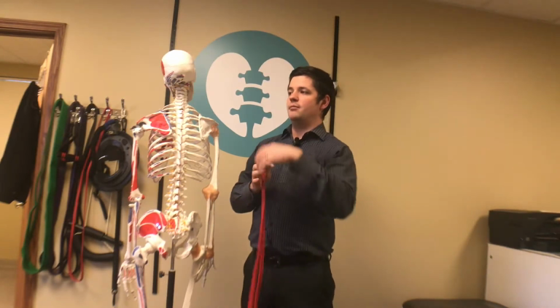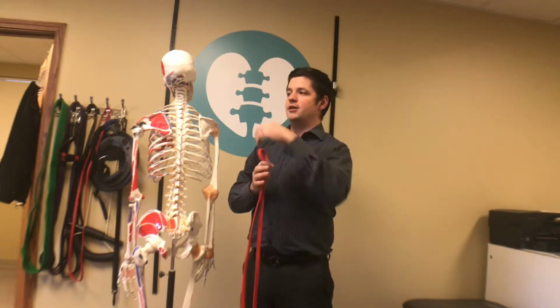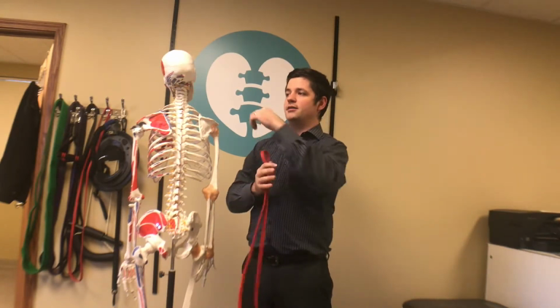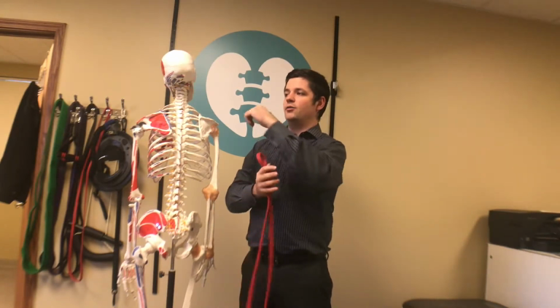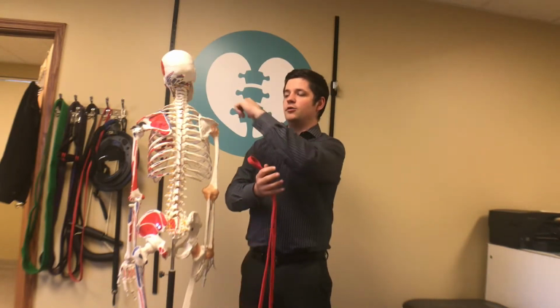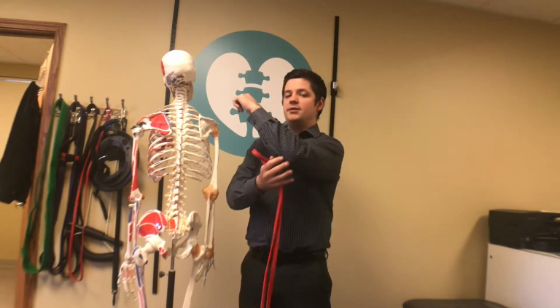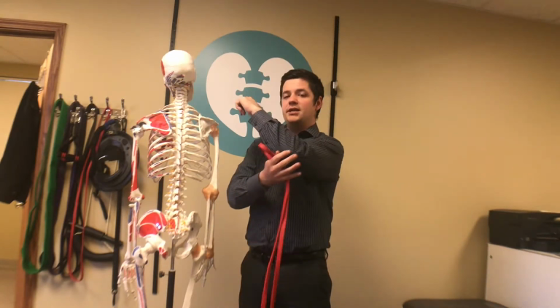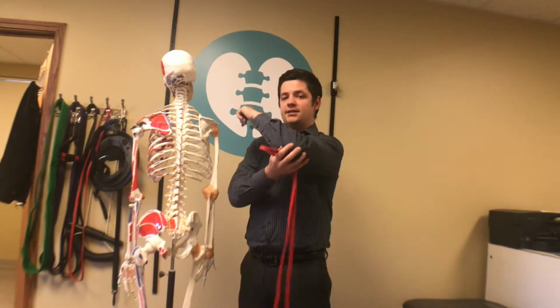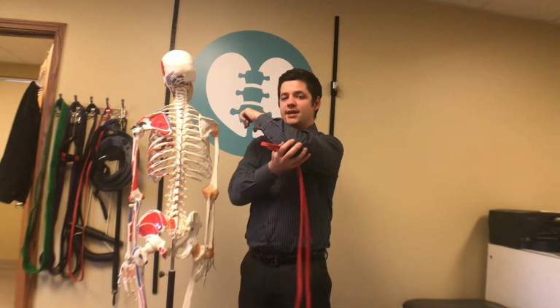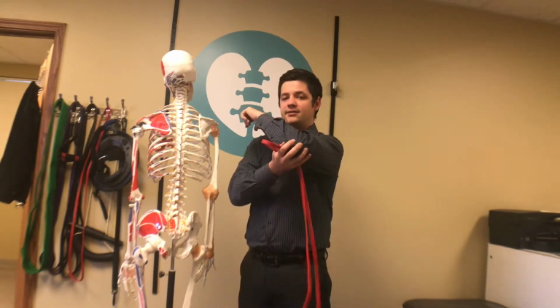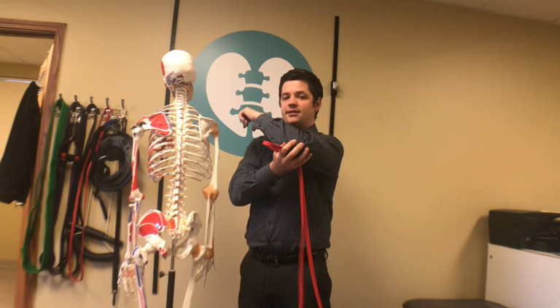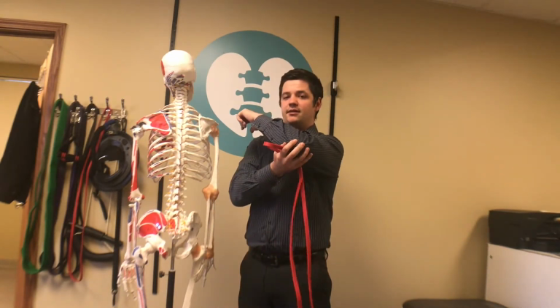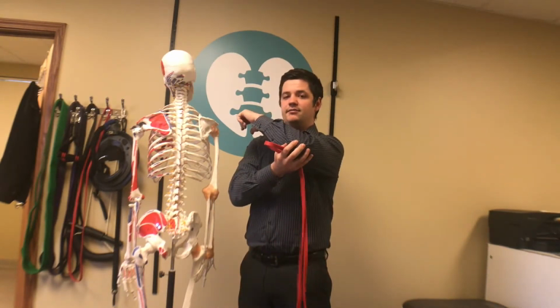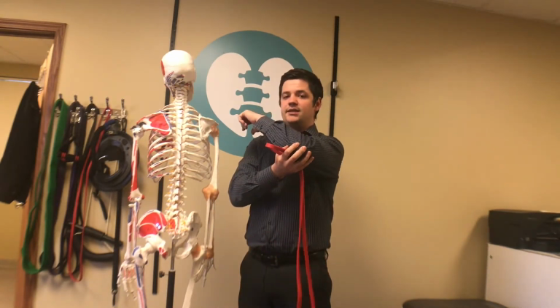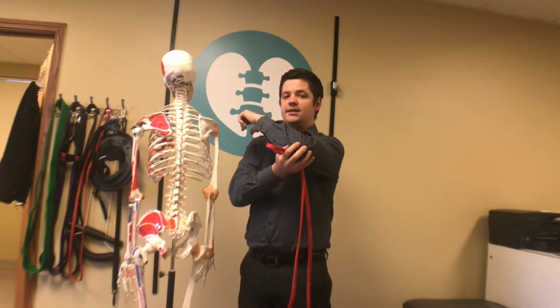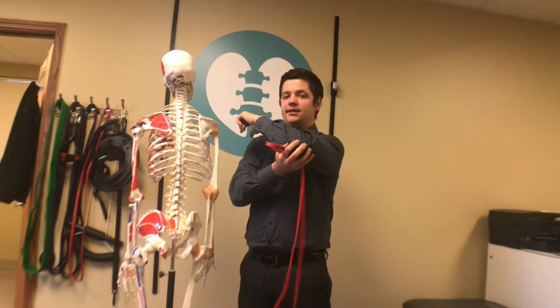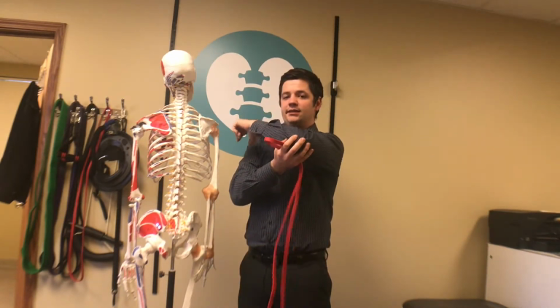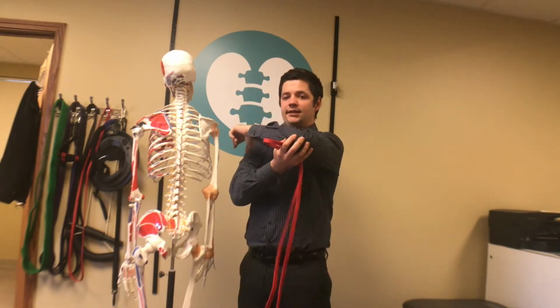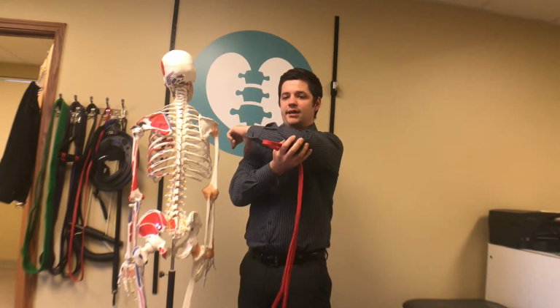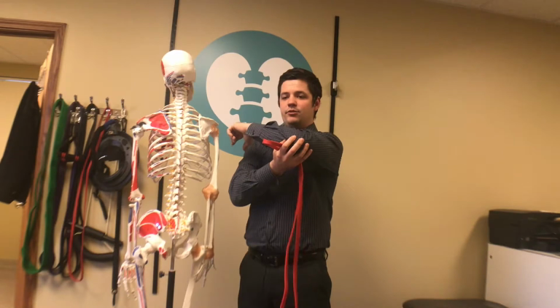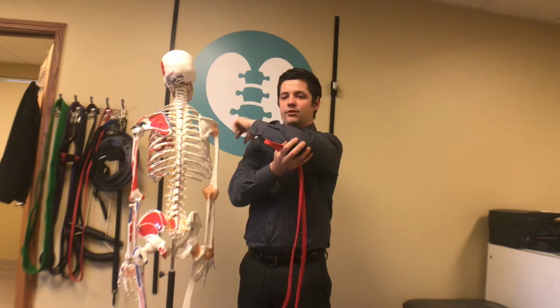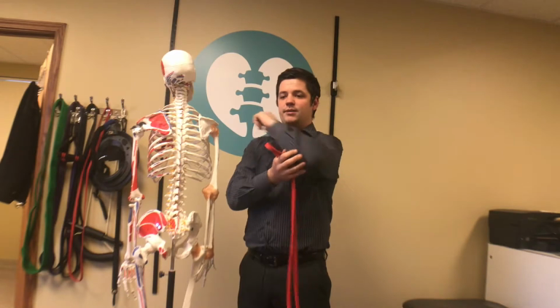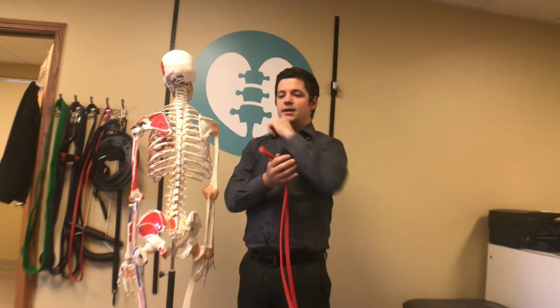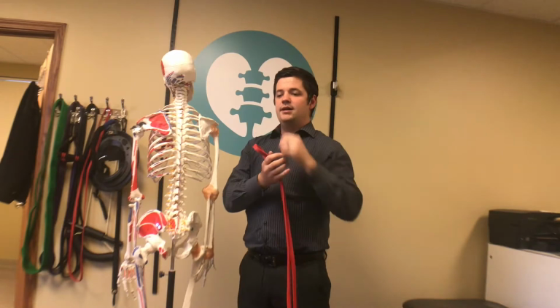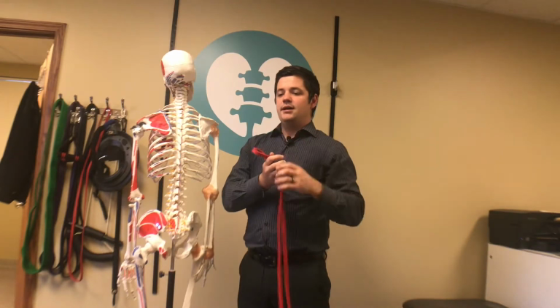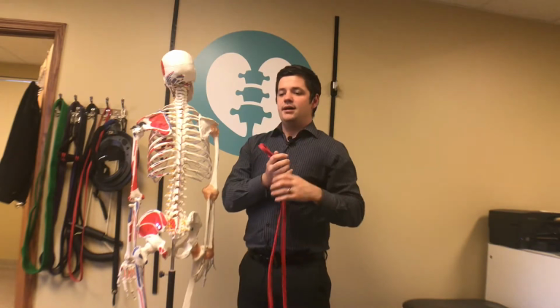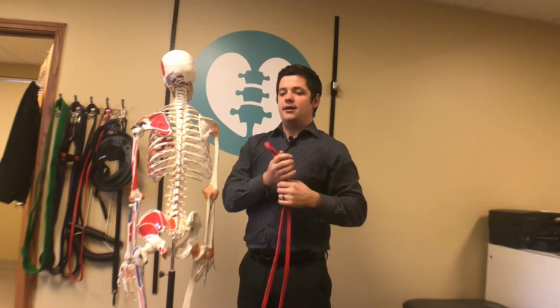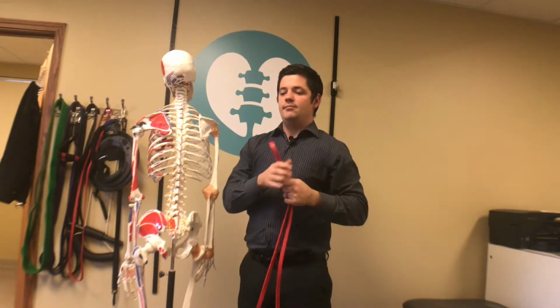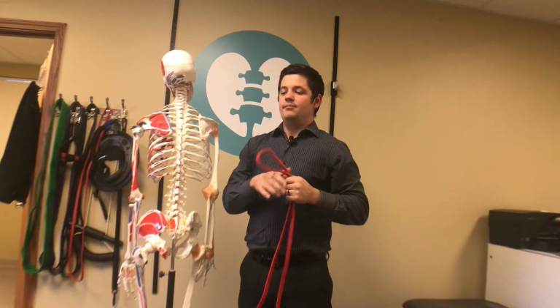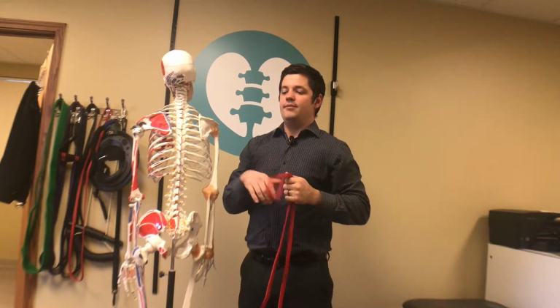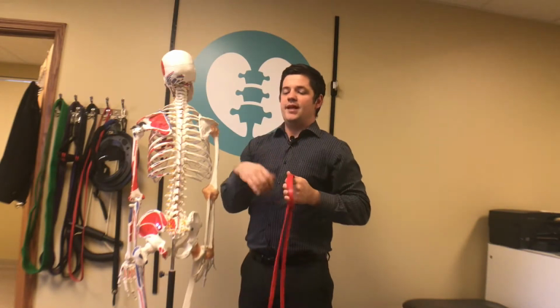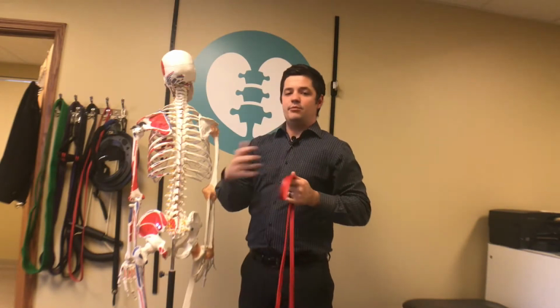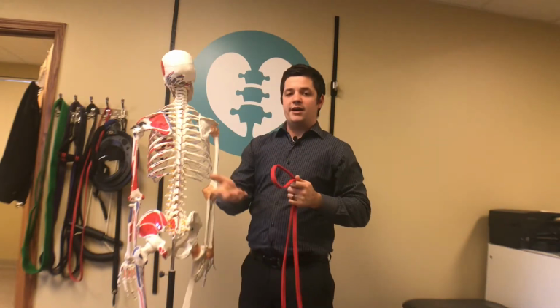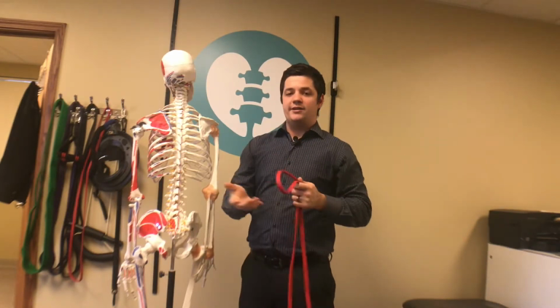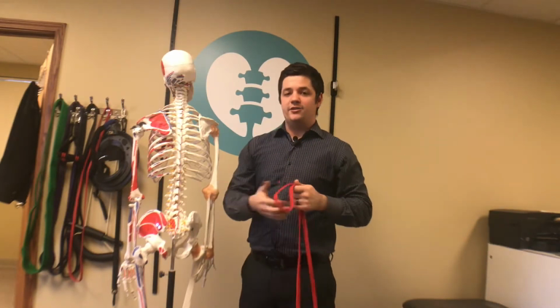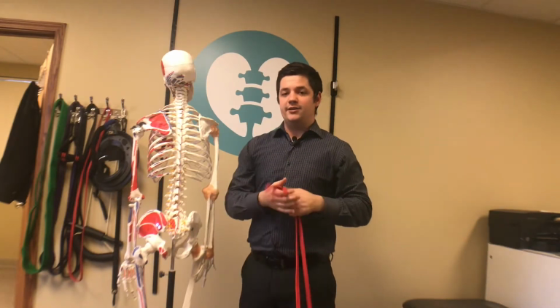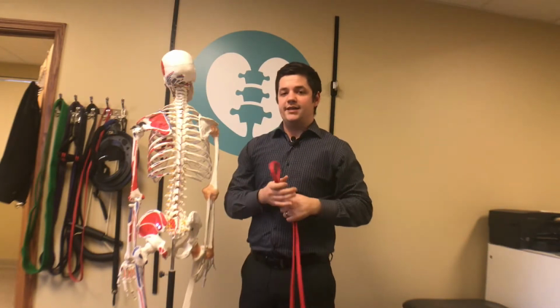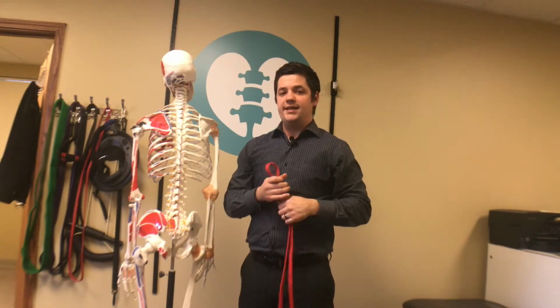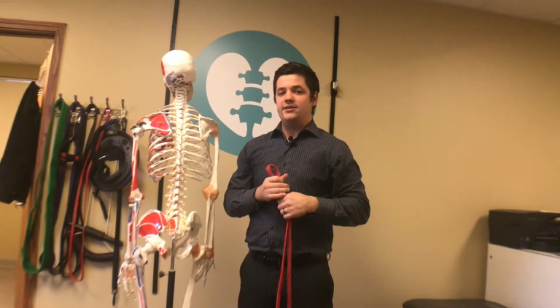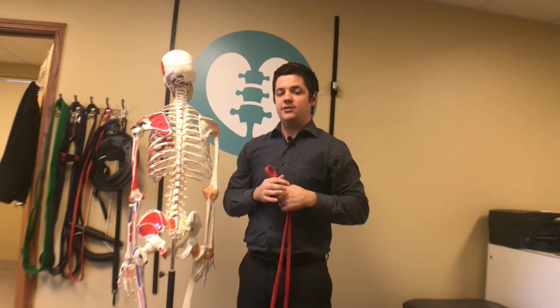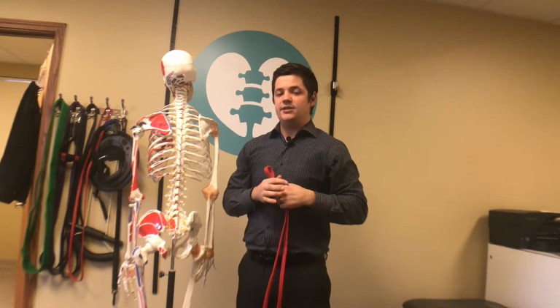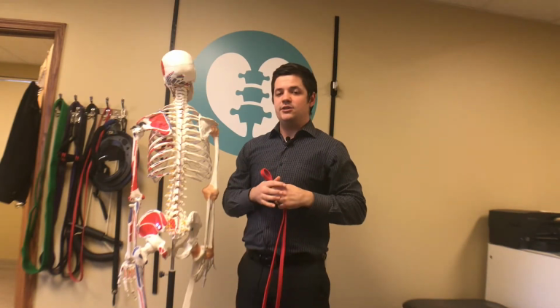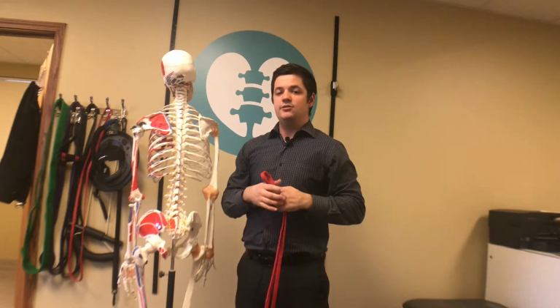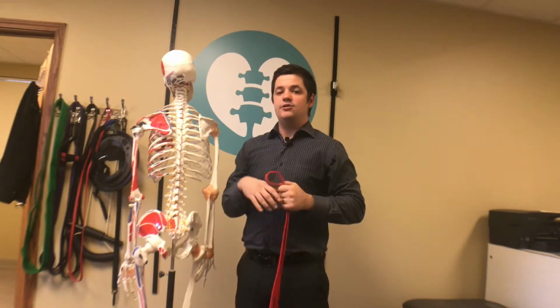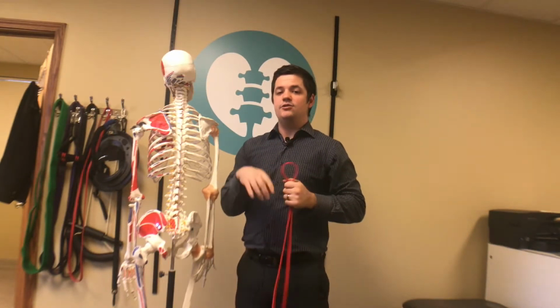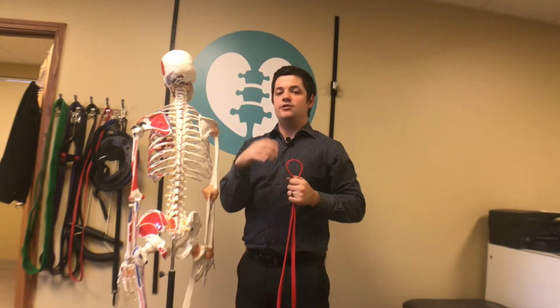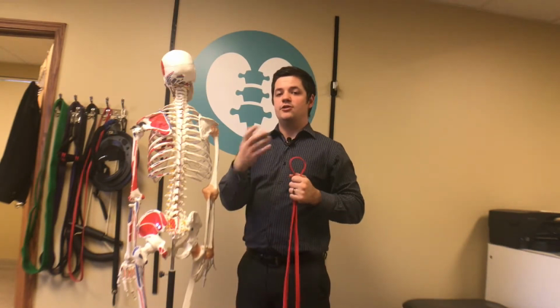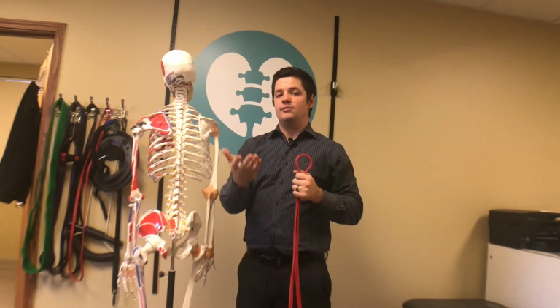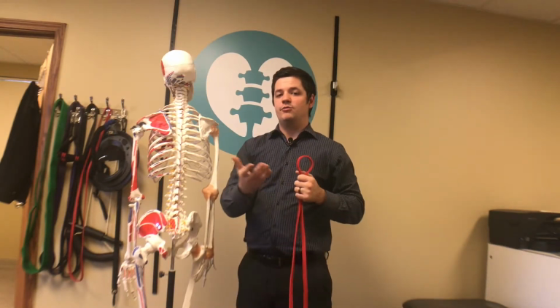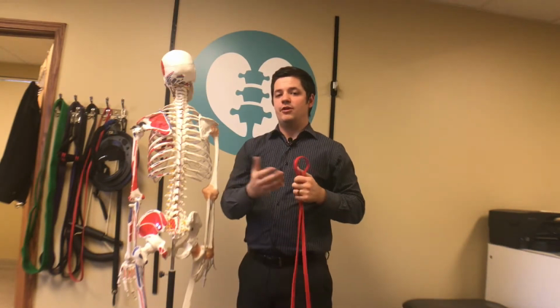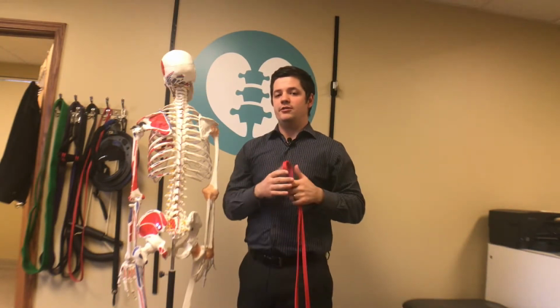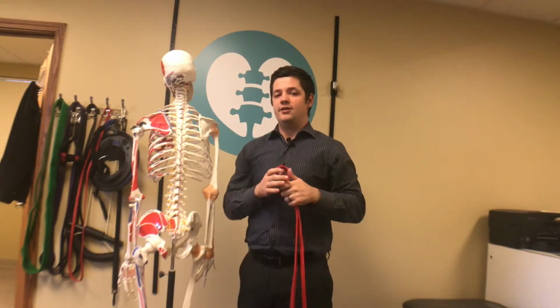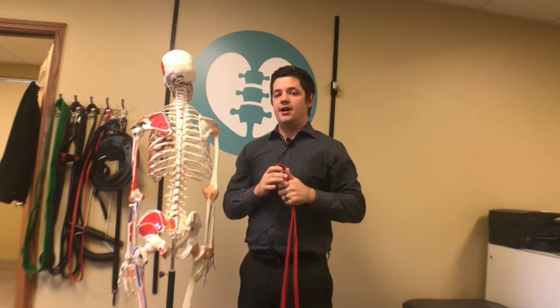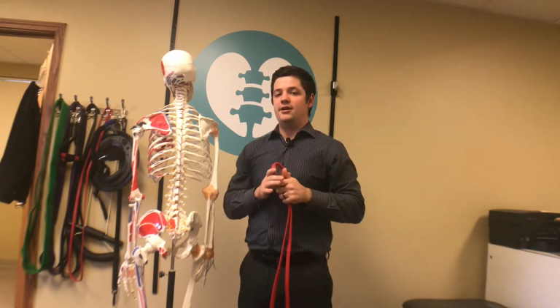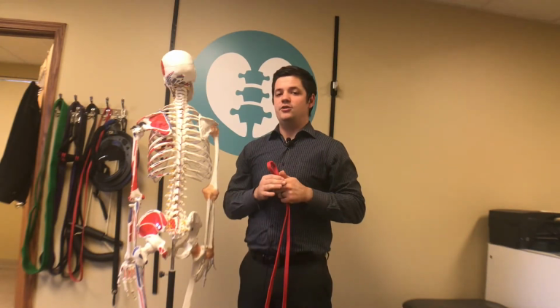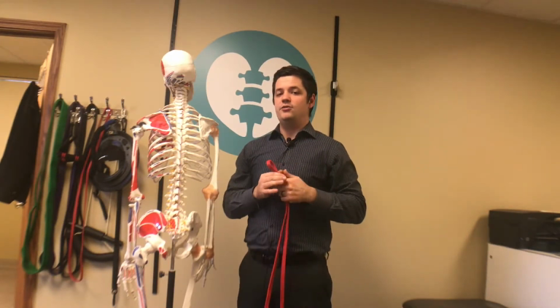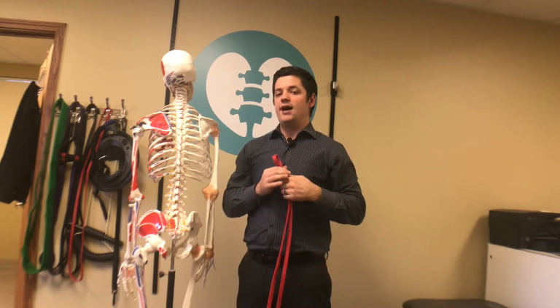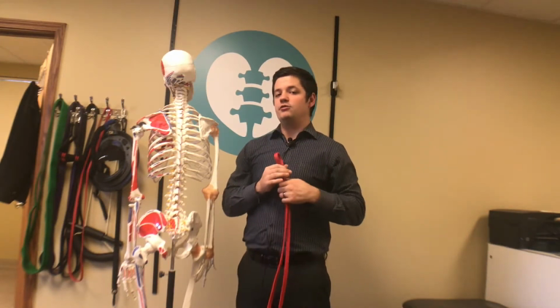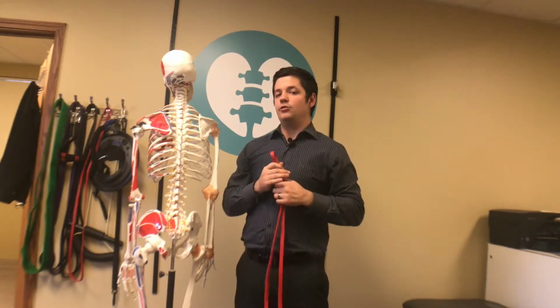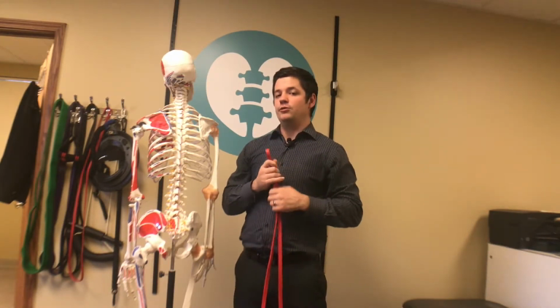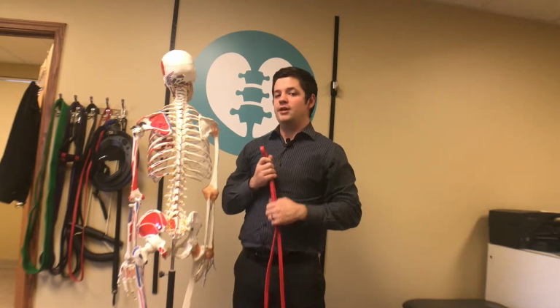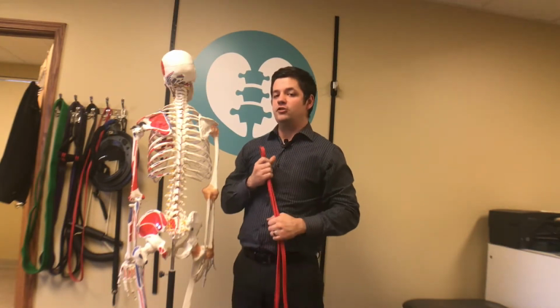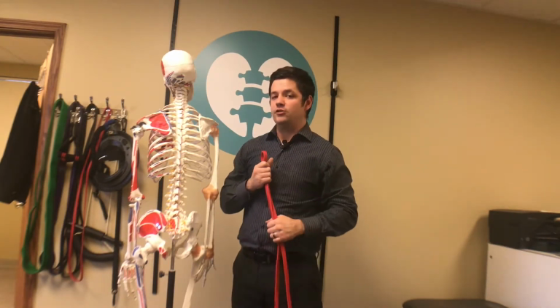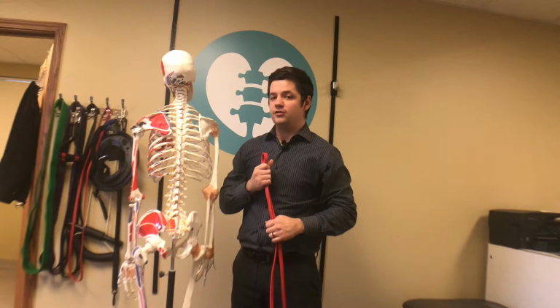There are also common orthopedic tests of the labrum that a practitioner can easily do to determine whether or not you have shoulder issues.